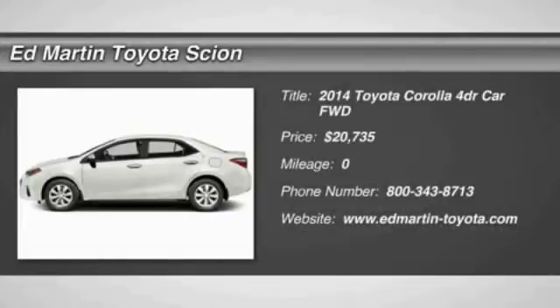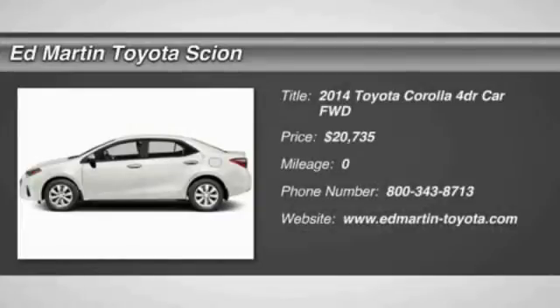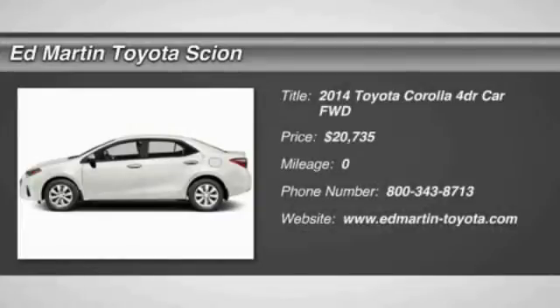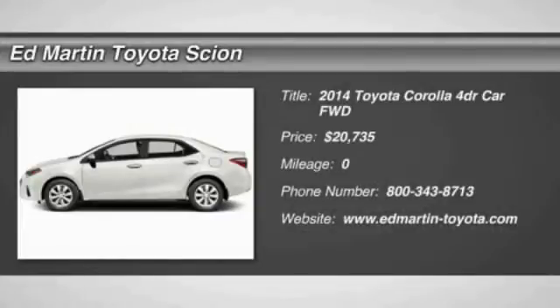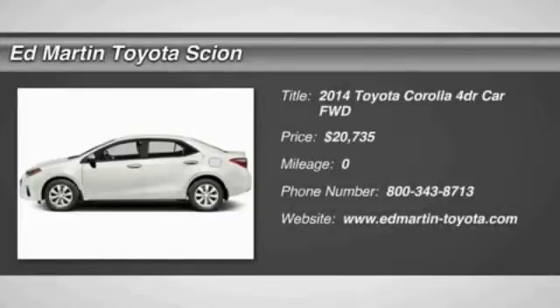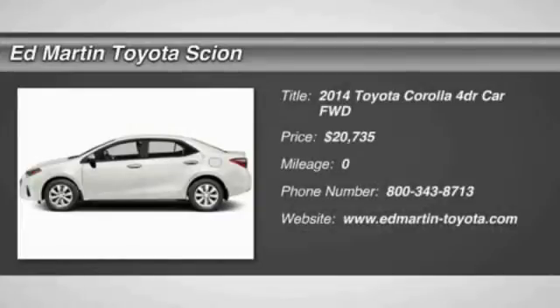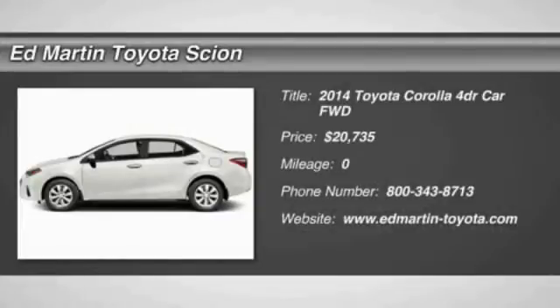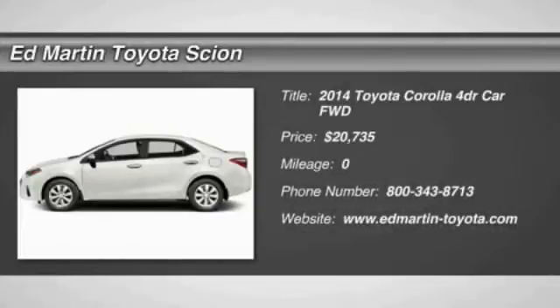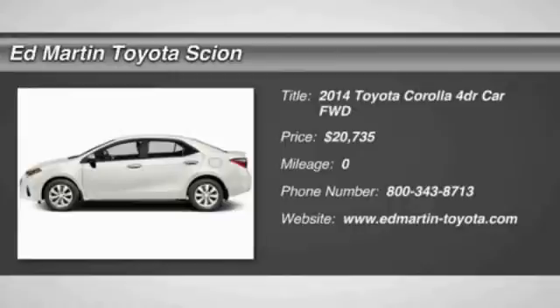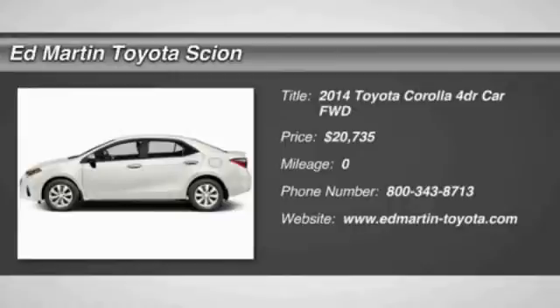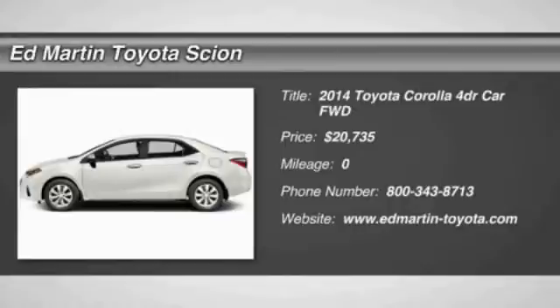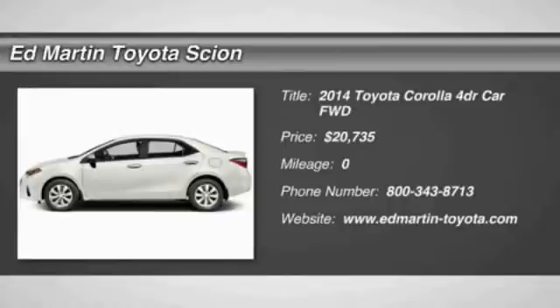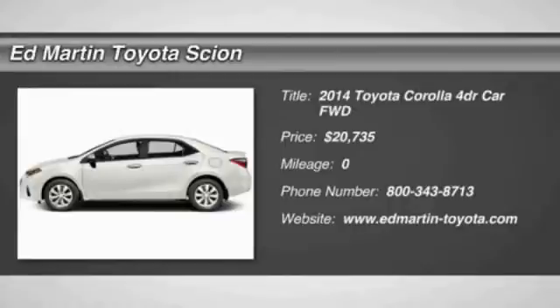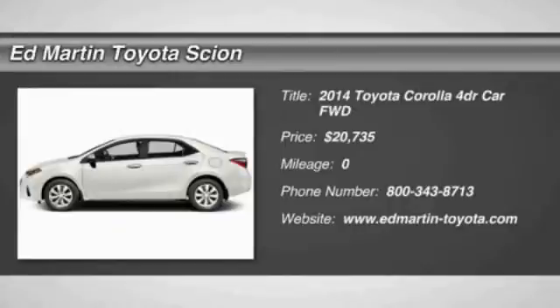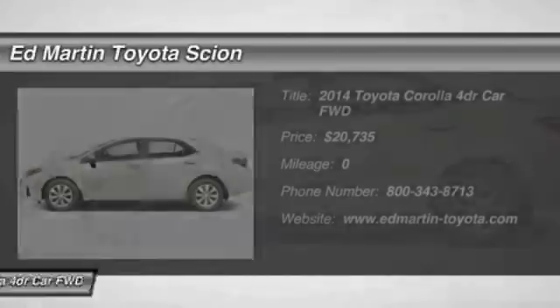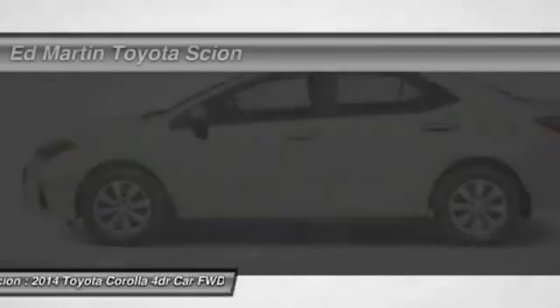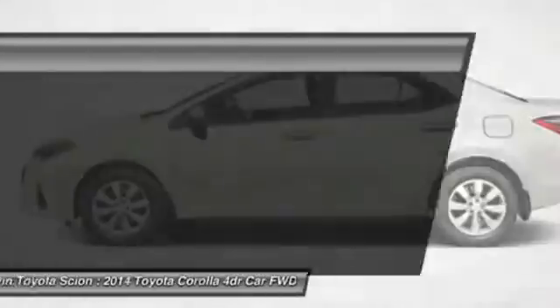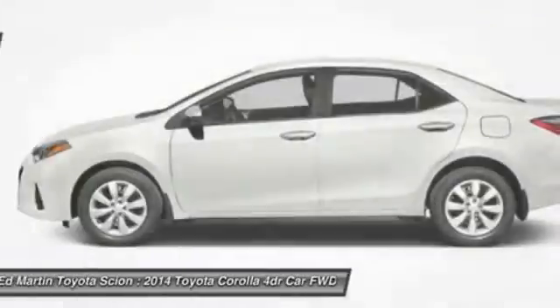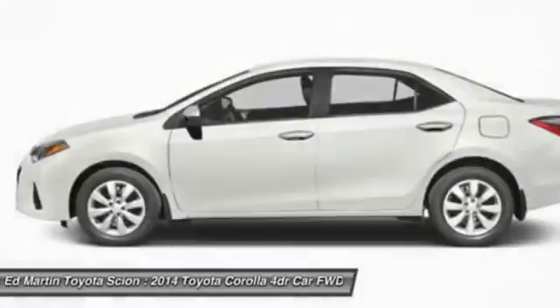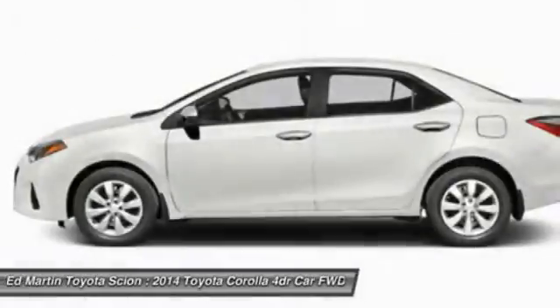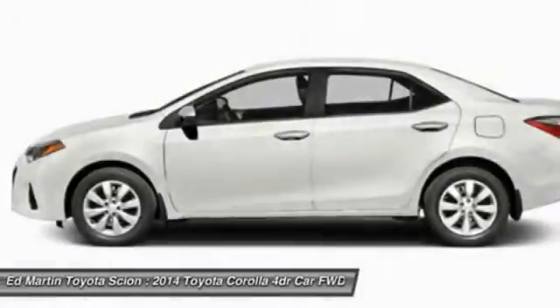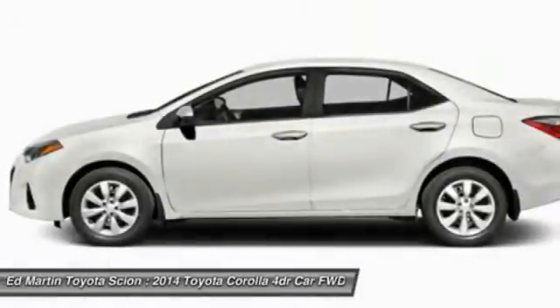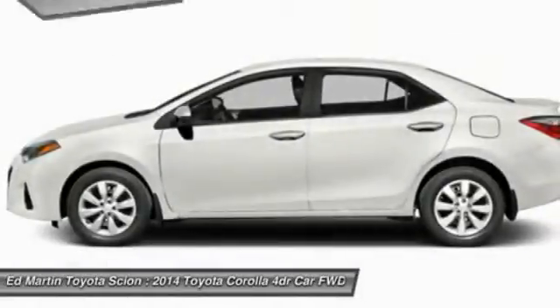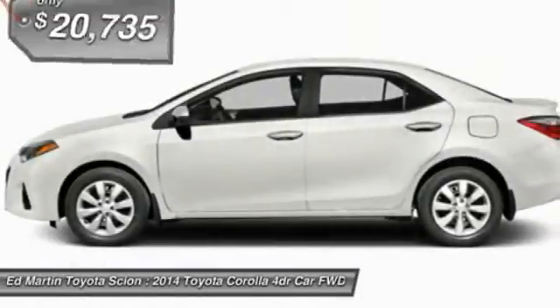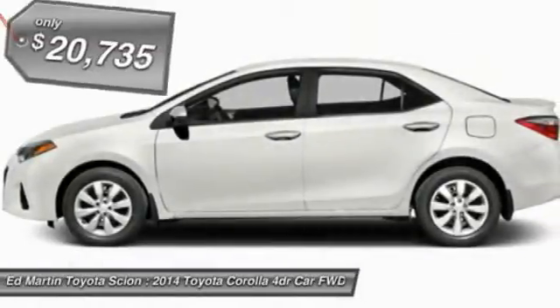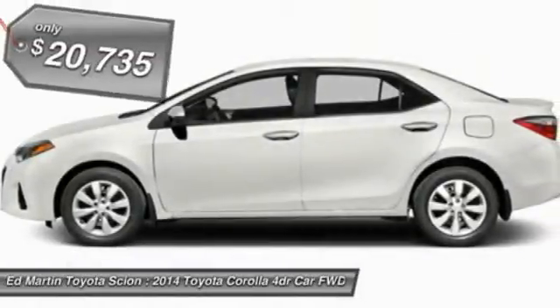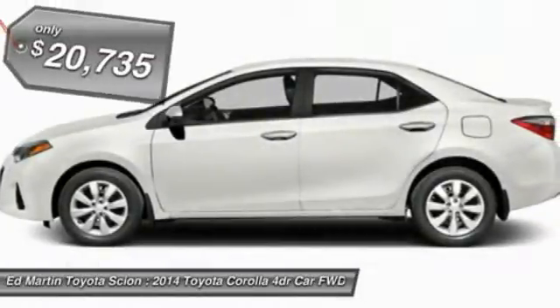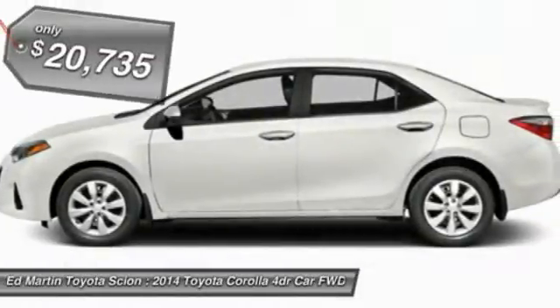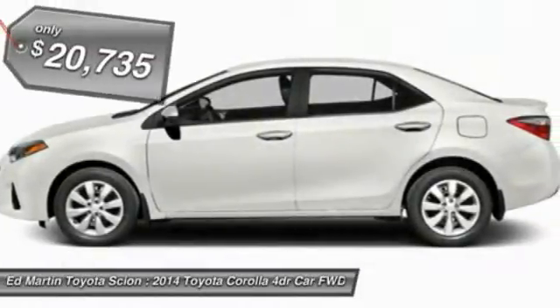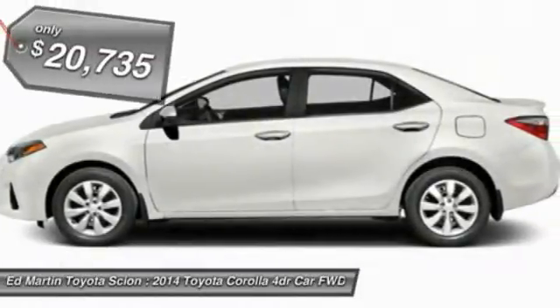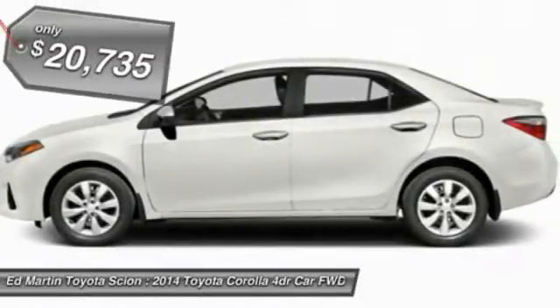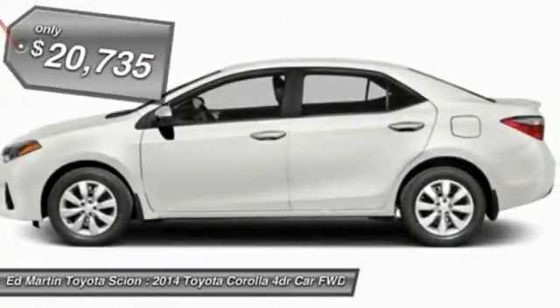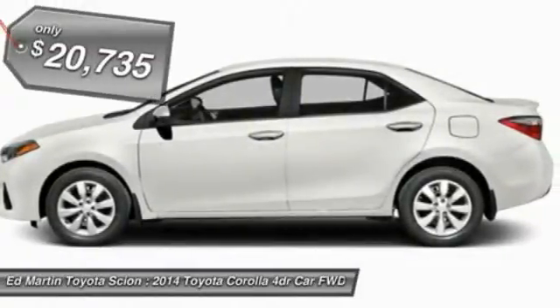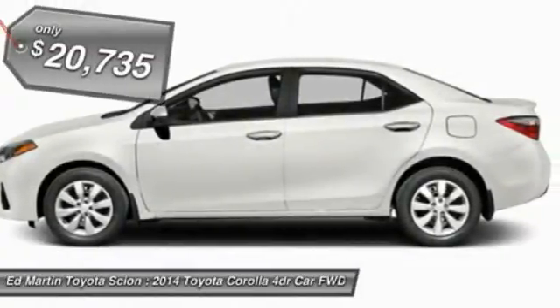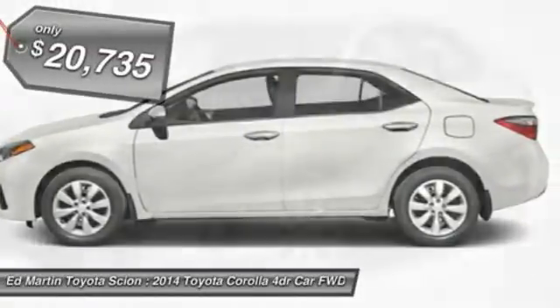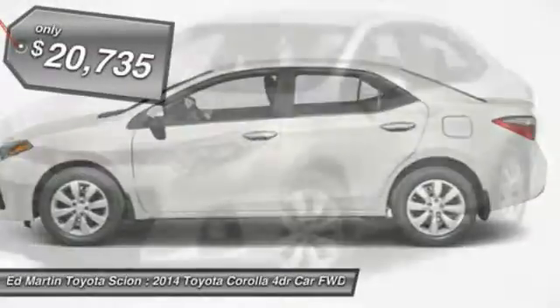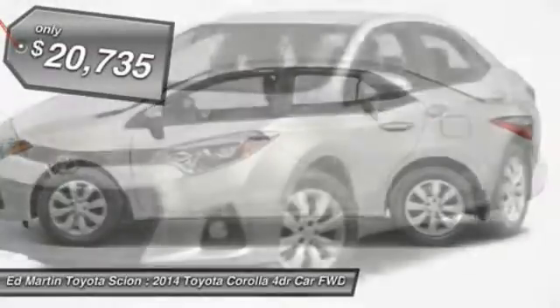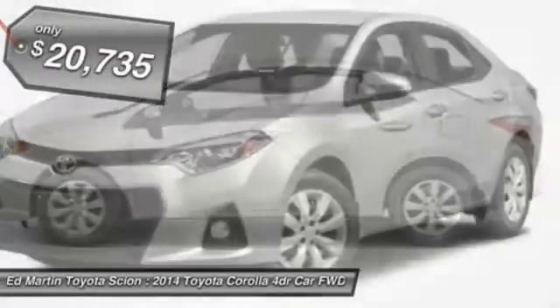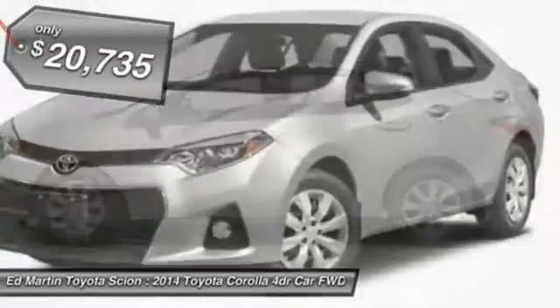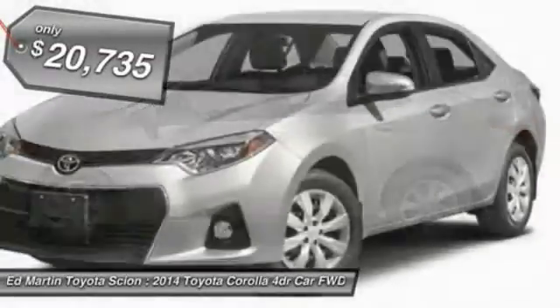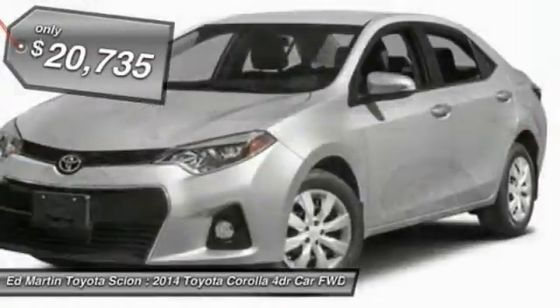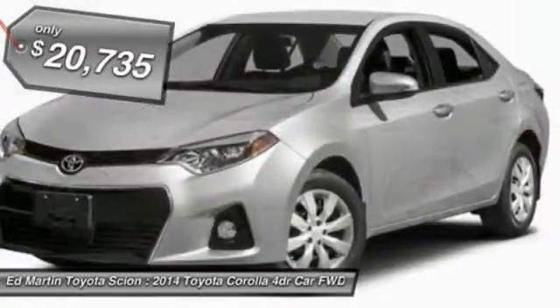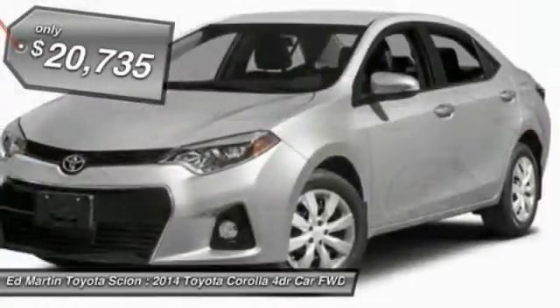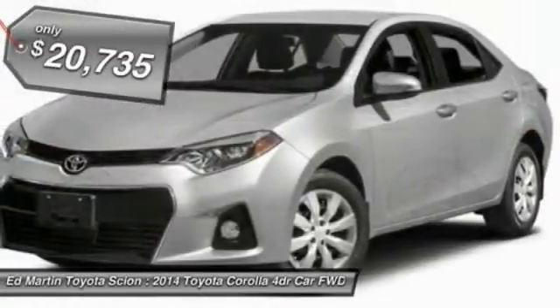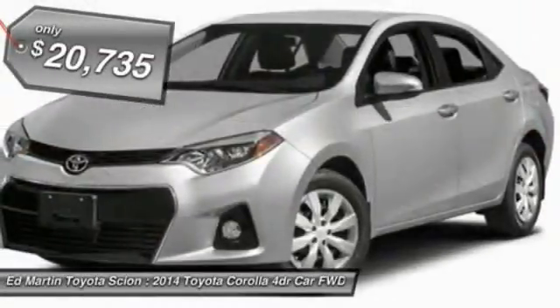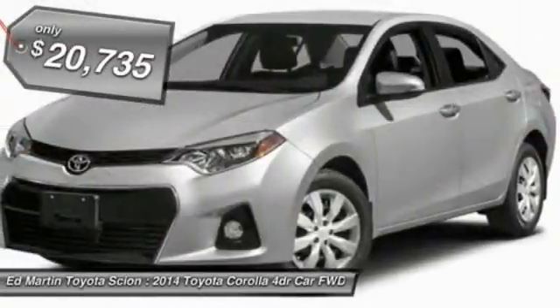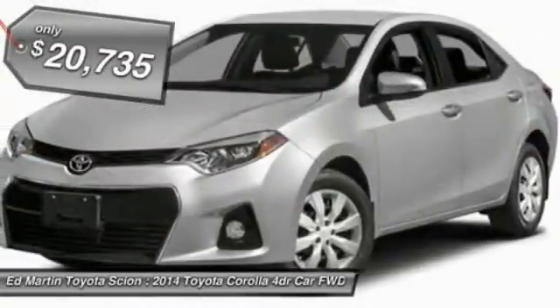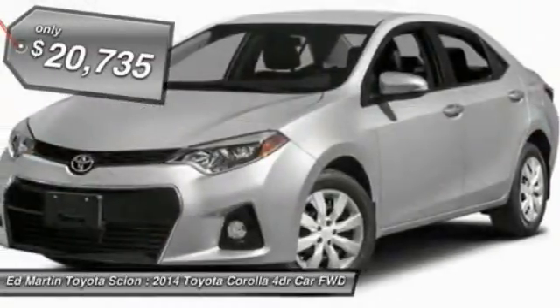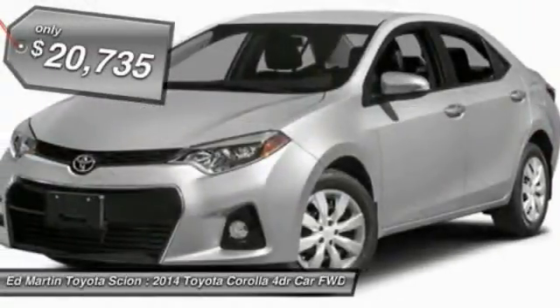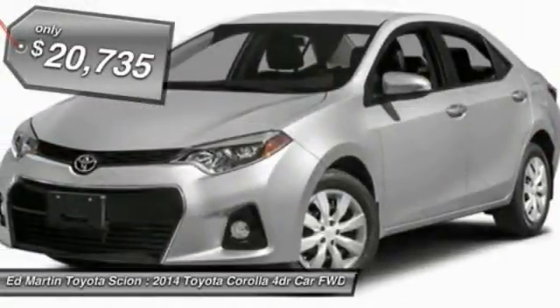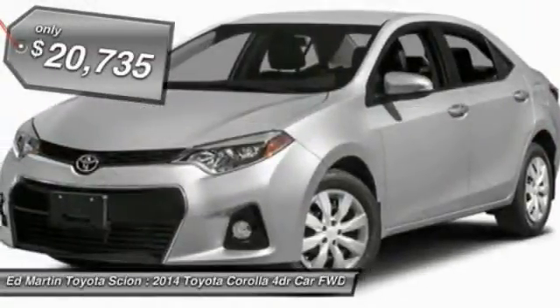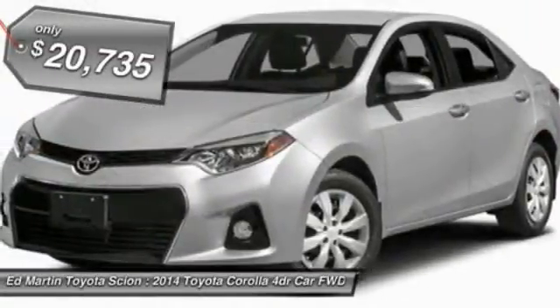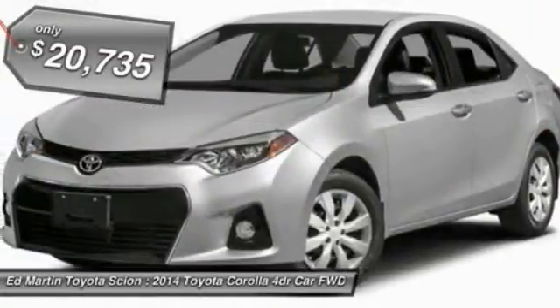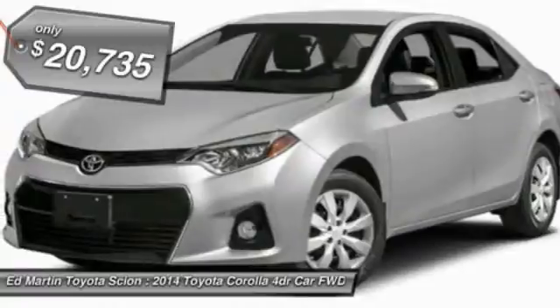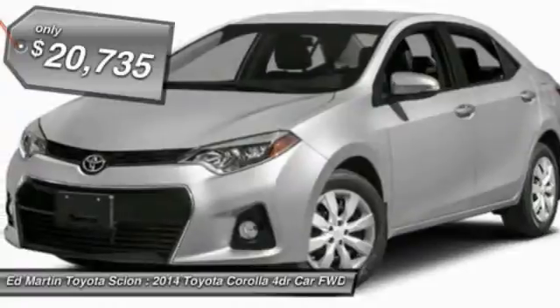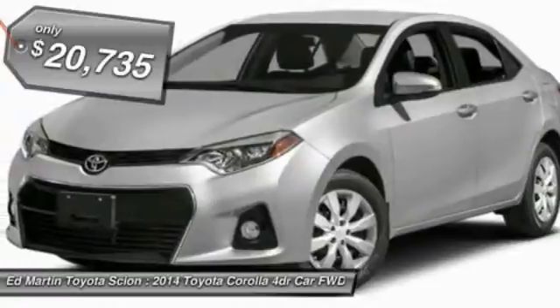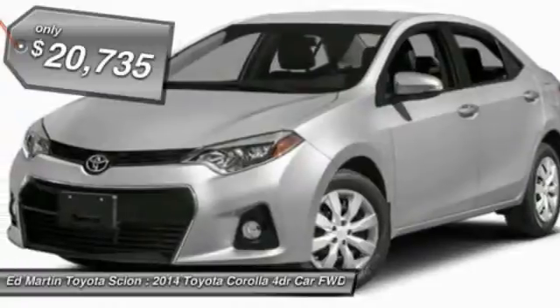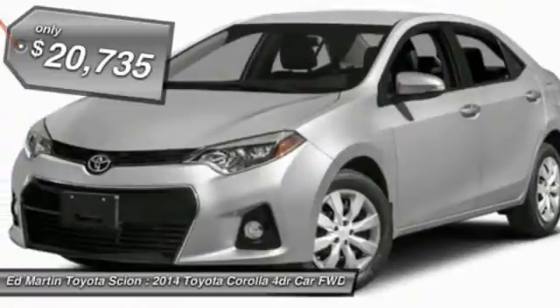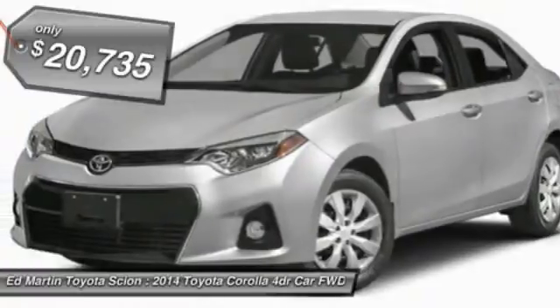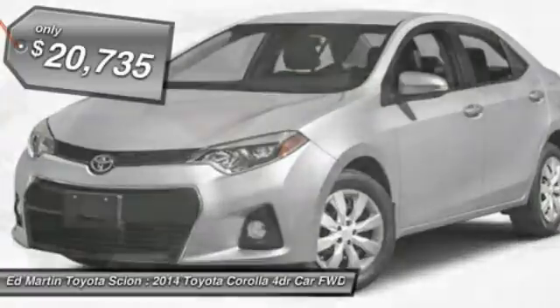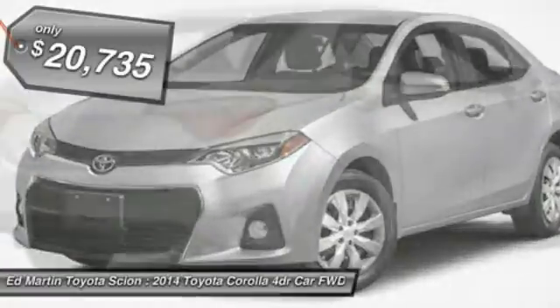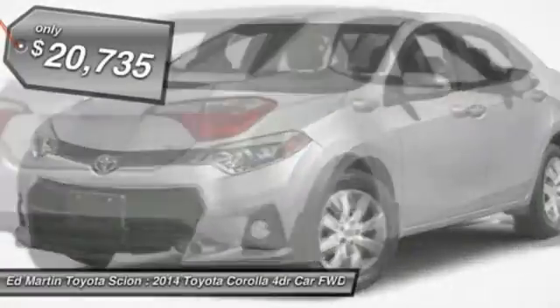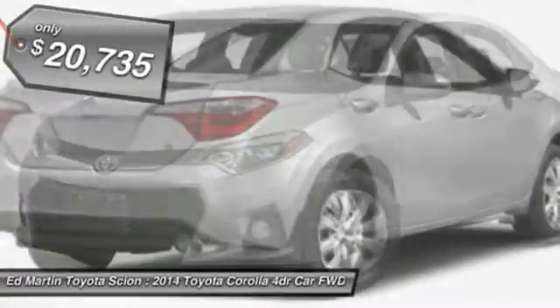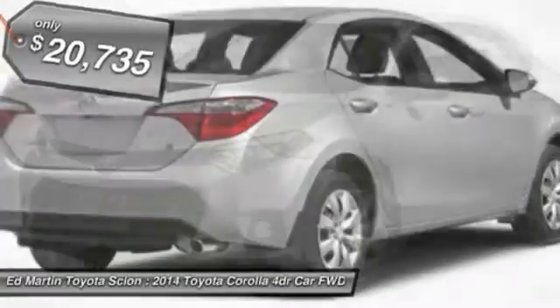The Corolla is still a great option for those who want dependability, comfort, and value, and is priced below $25,000.